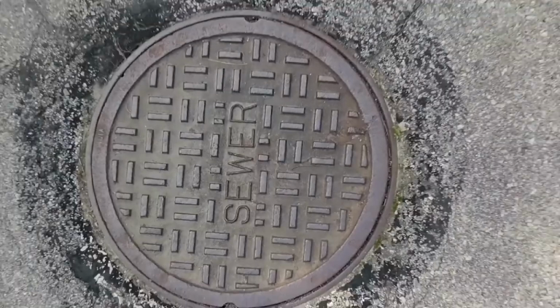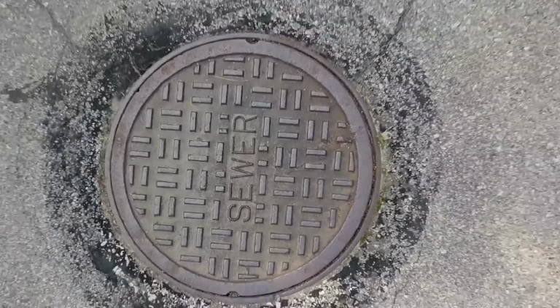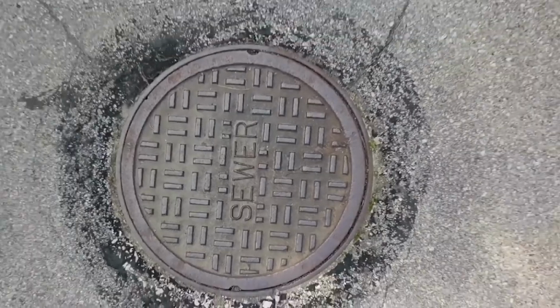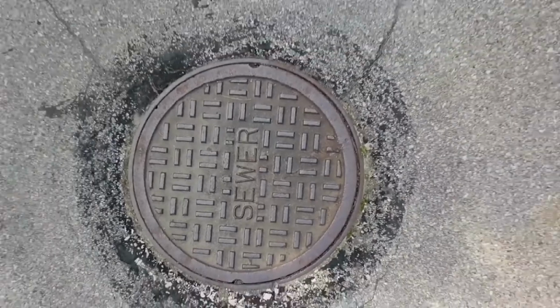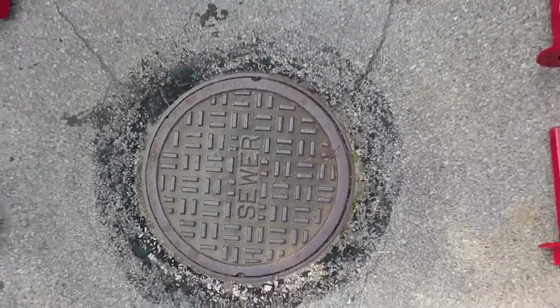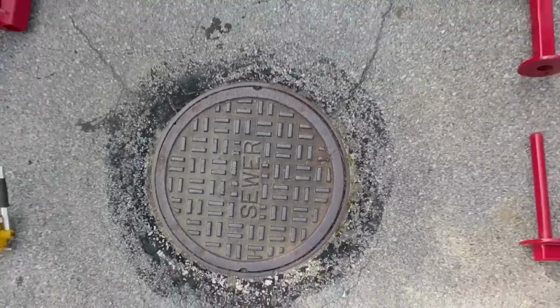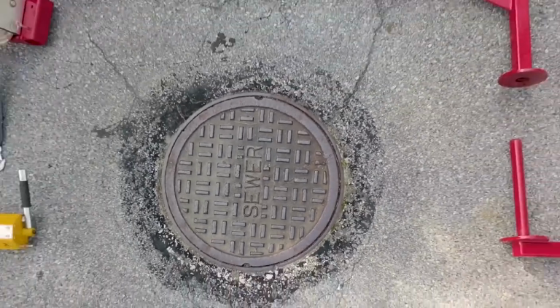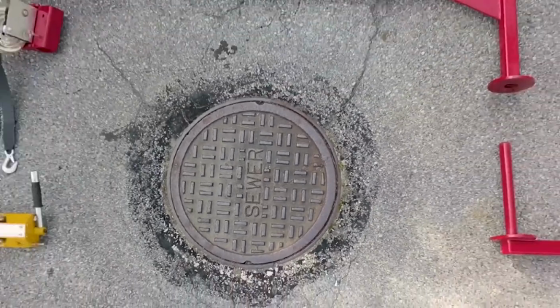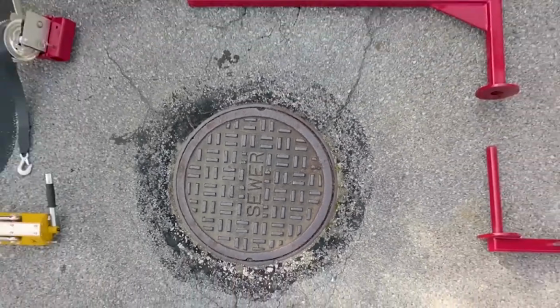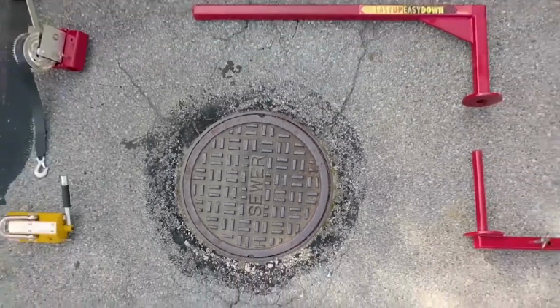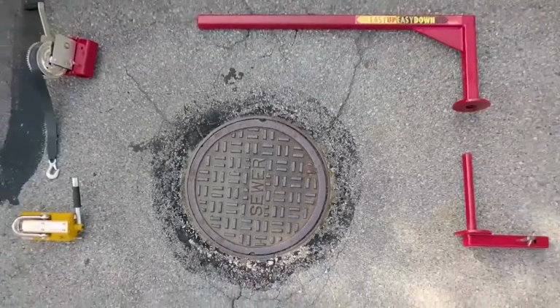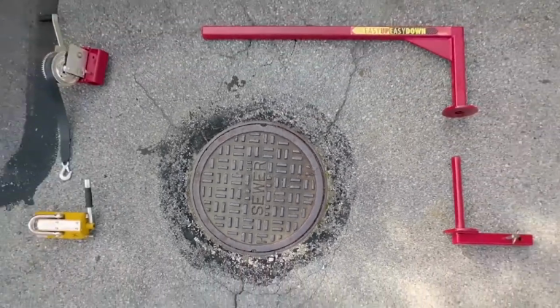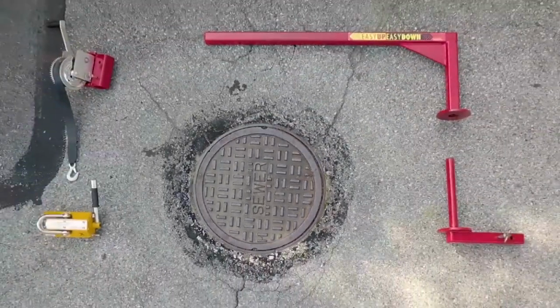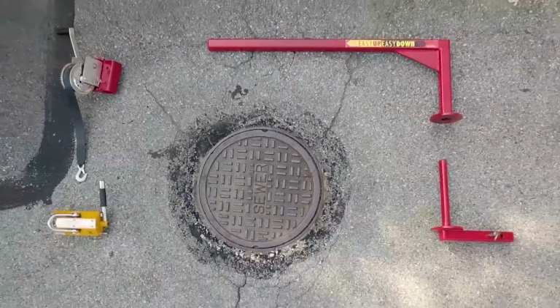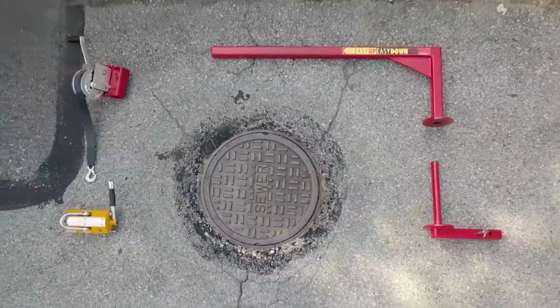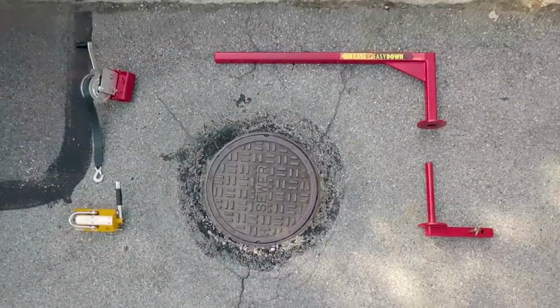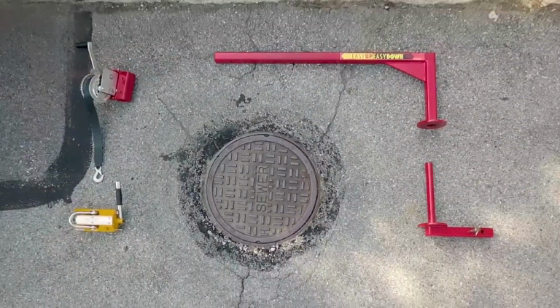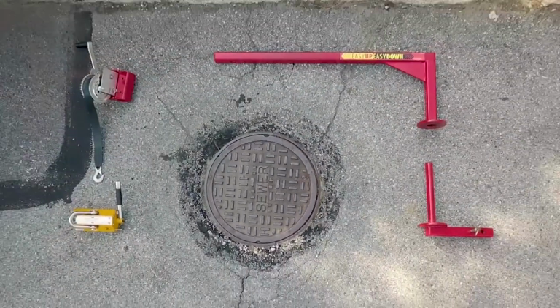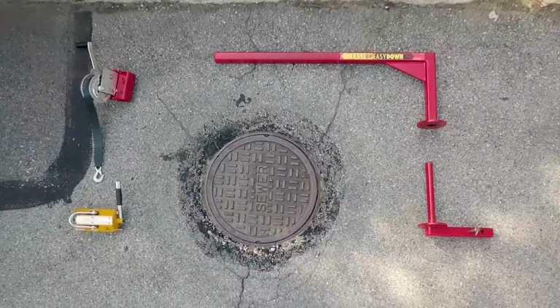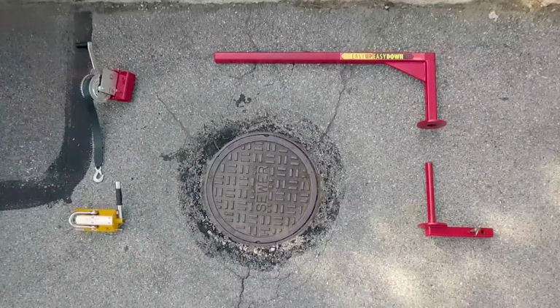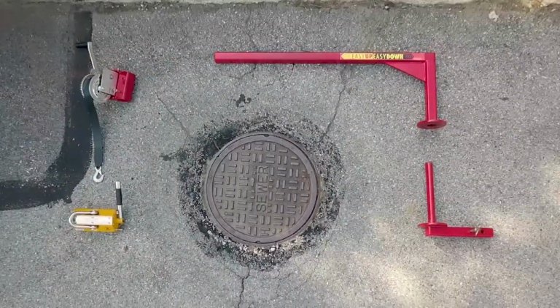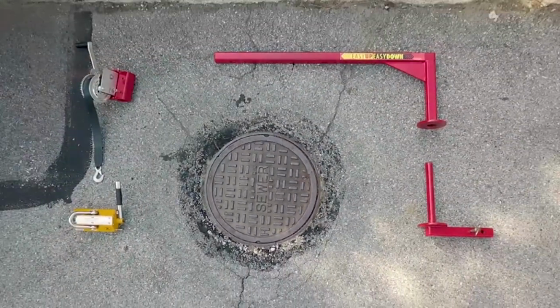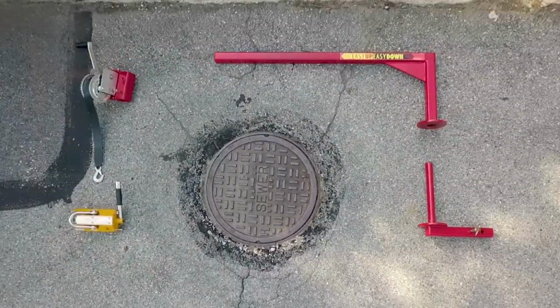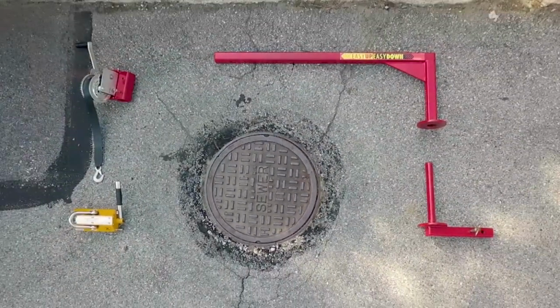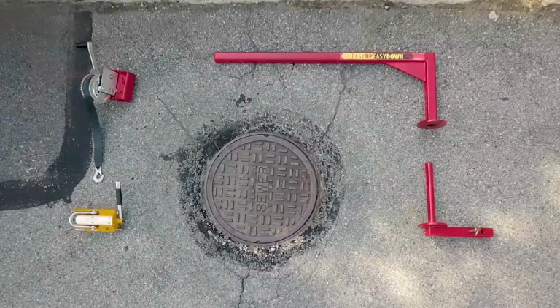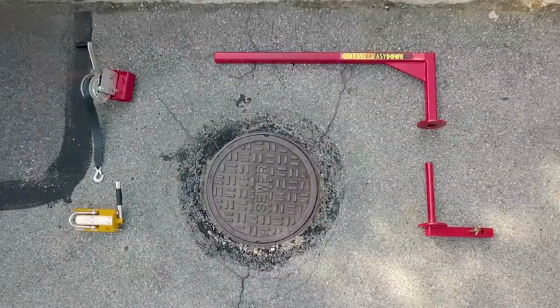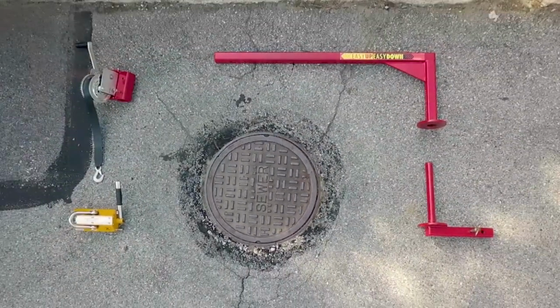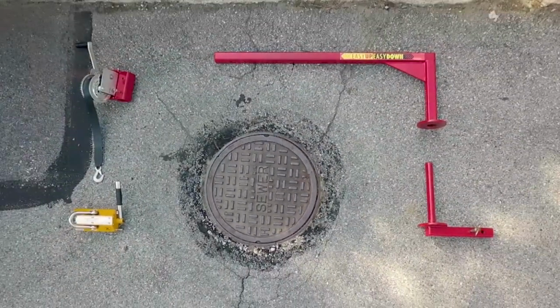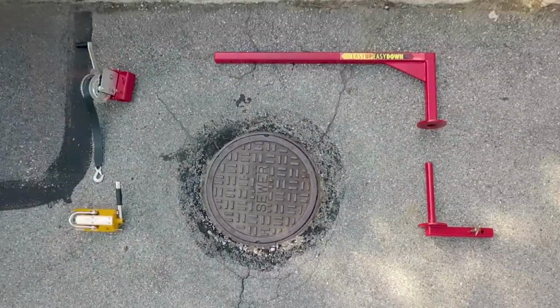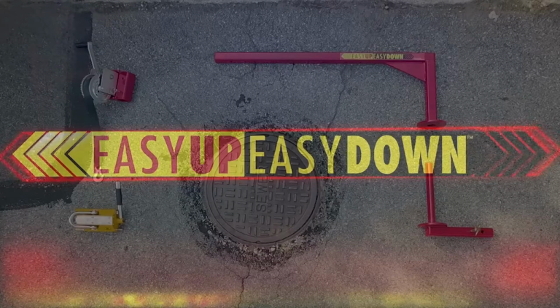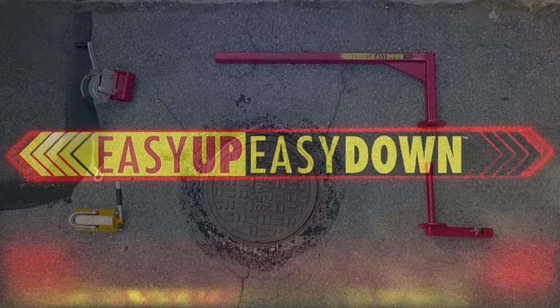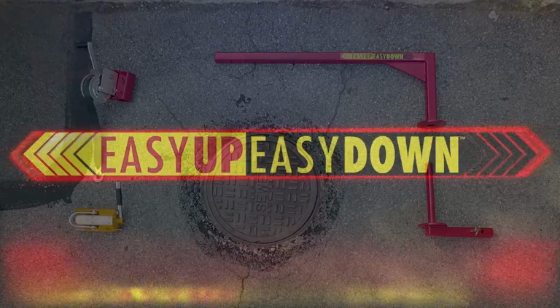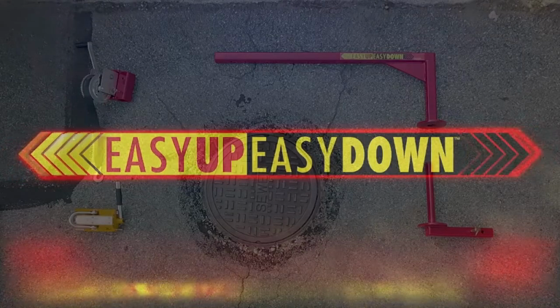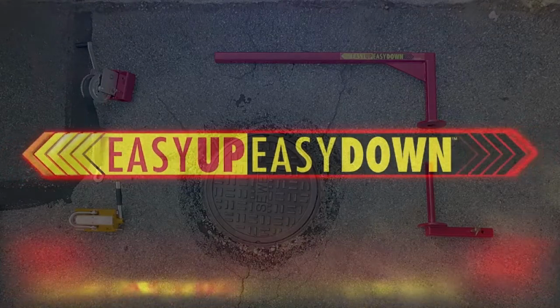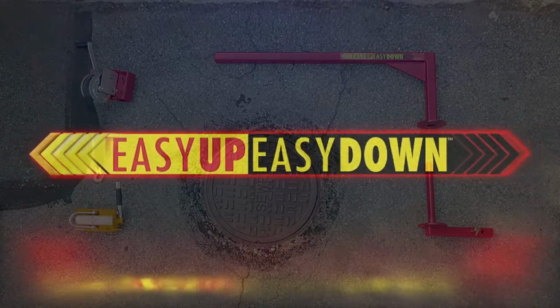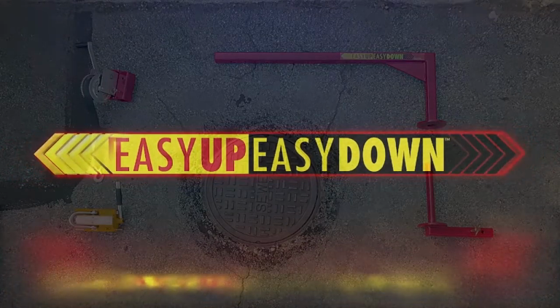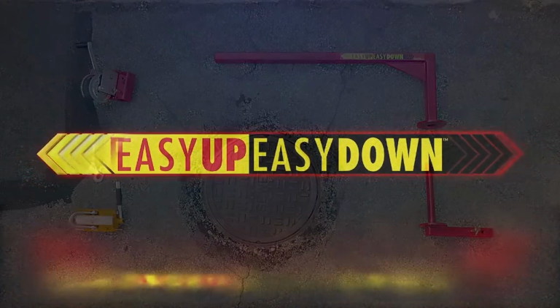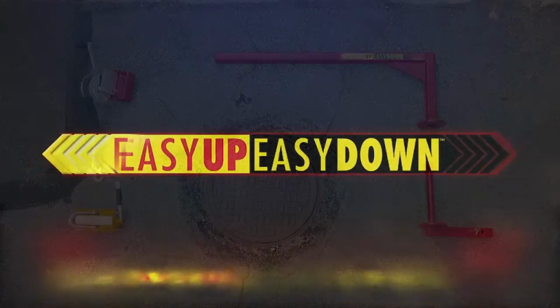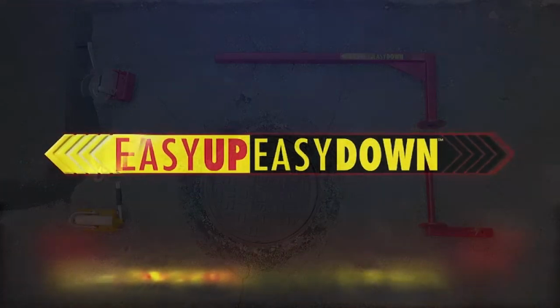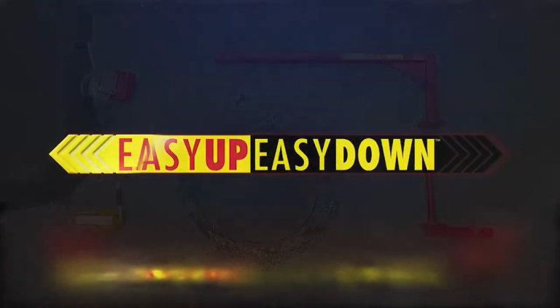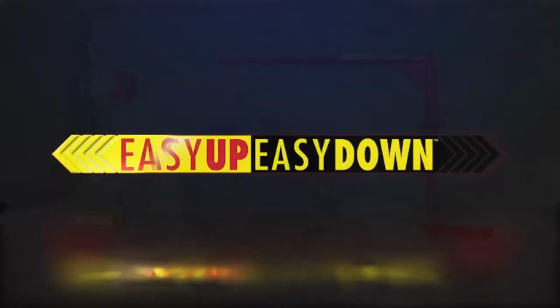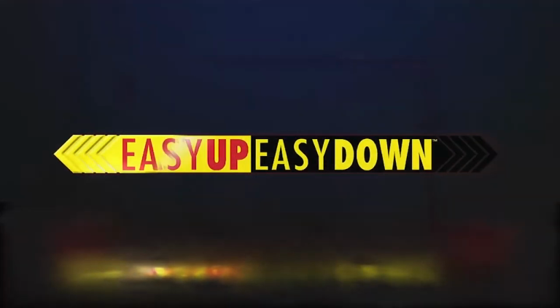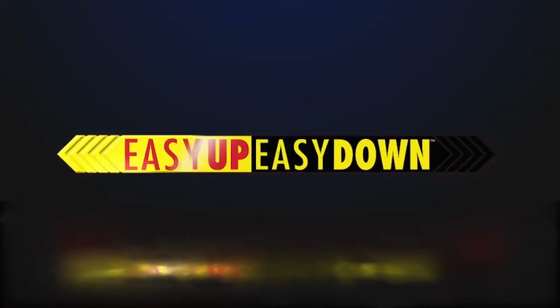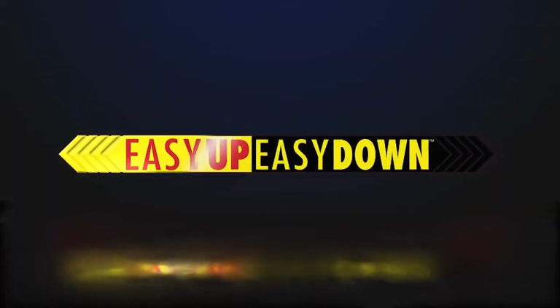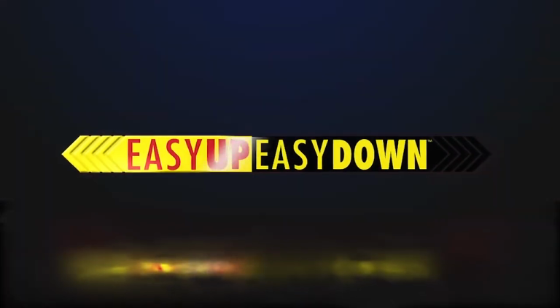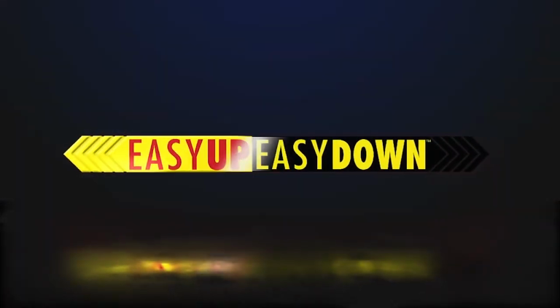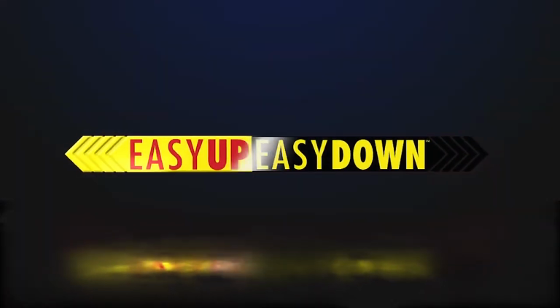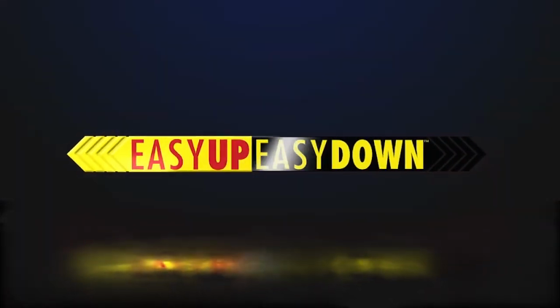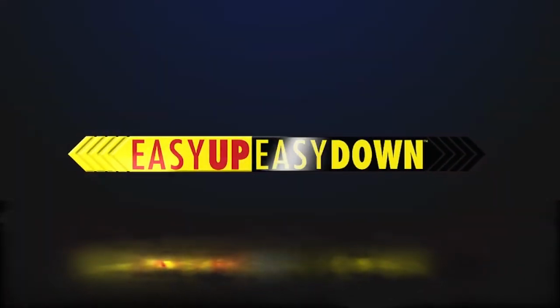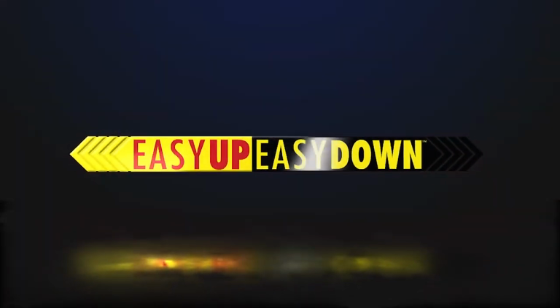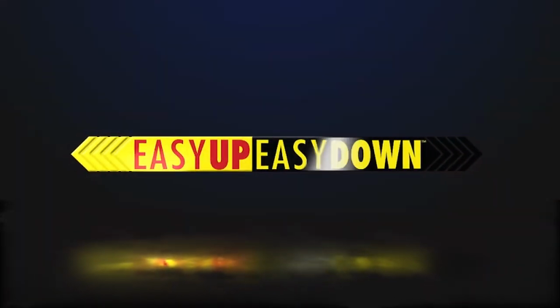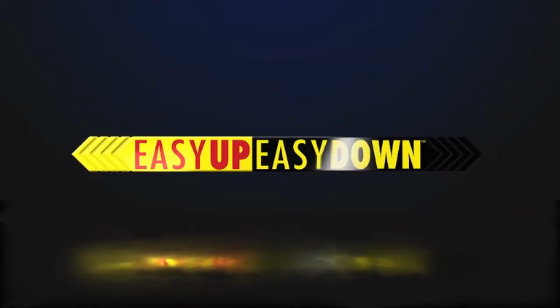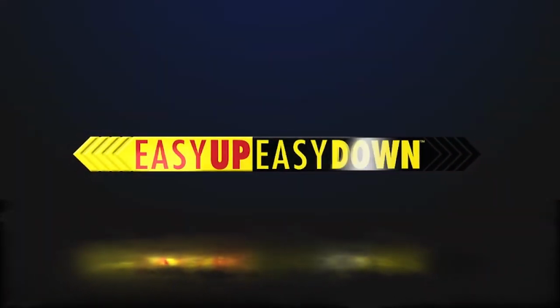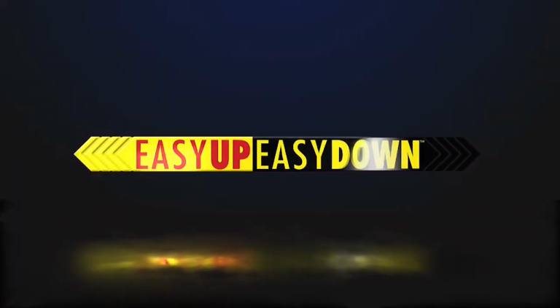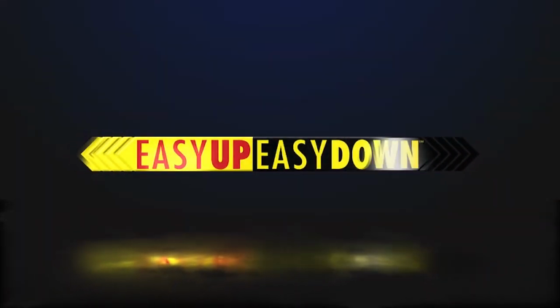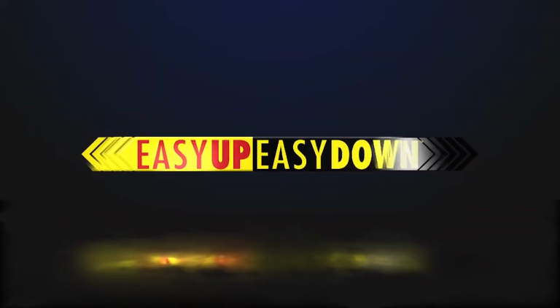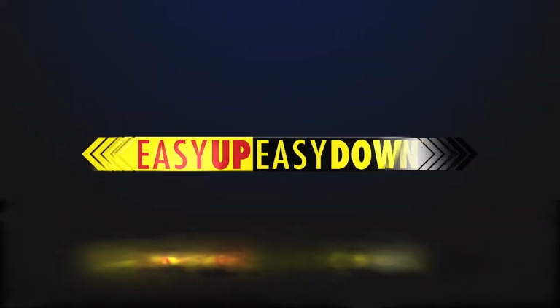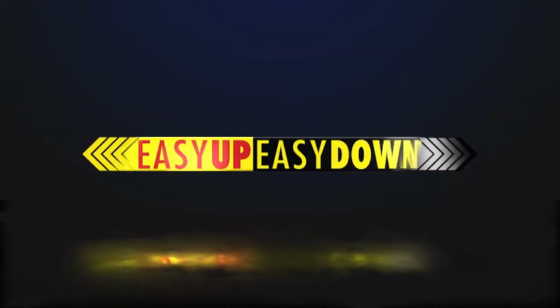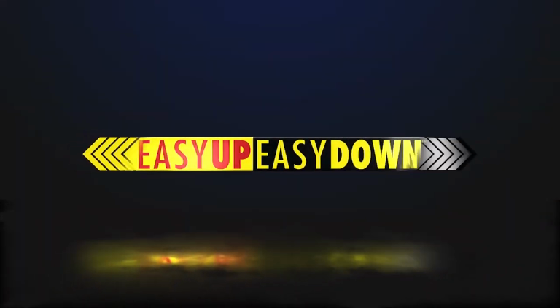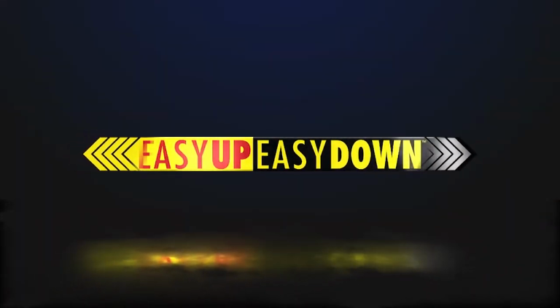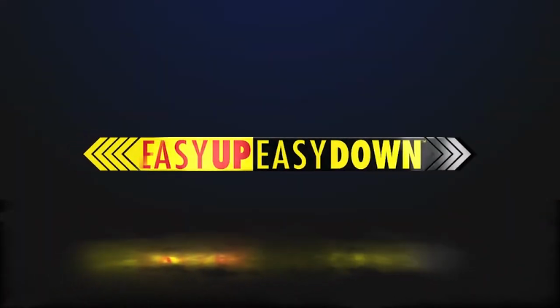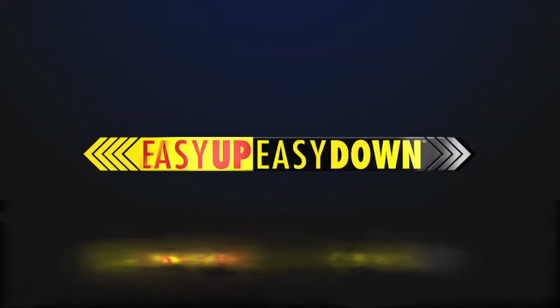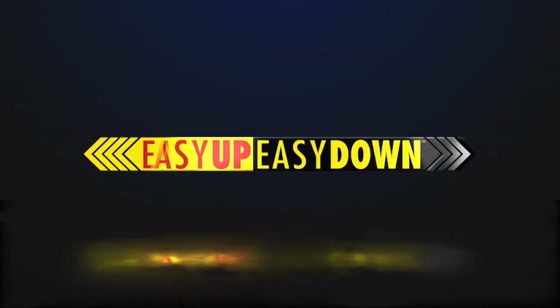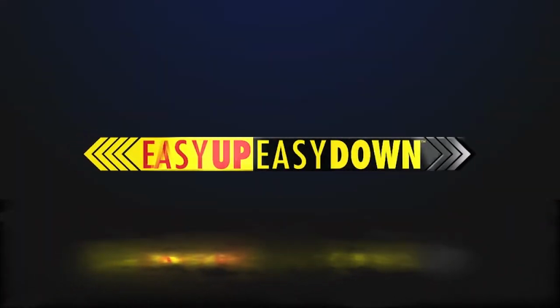Protect the safety of yourself and your workers with Easy Up Easy Down.